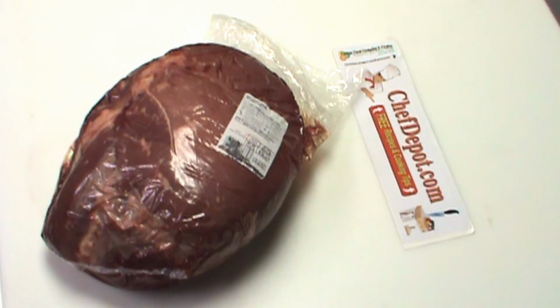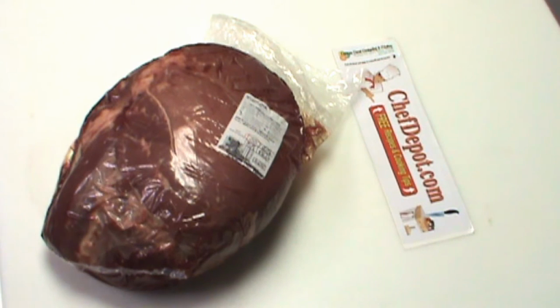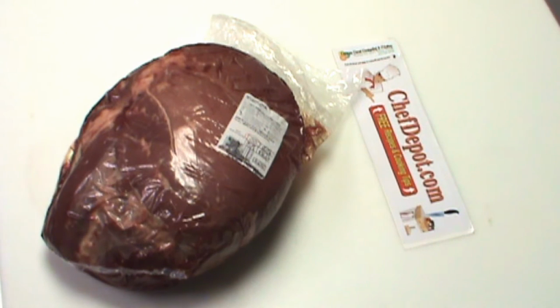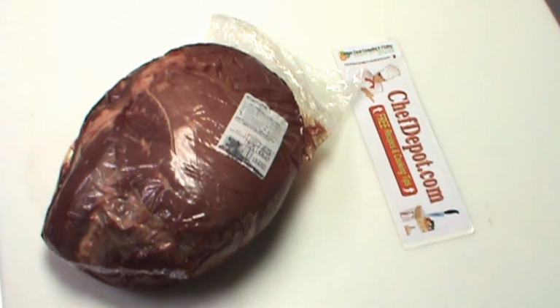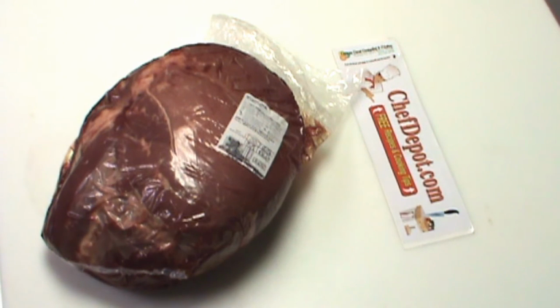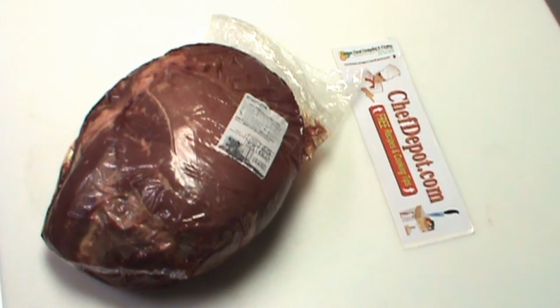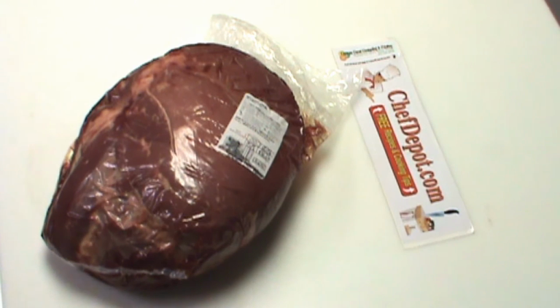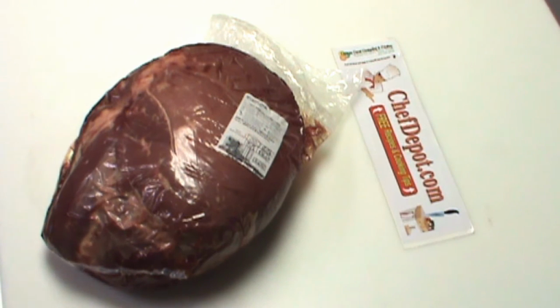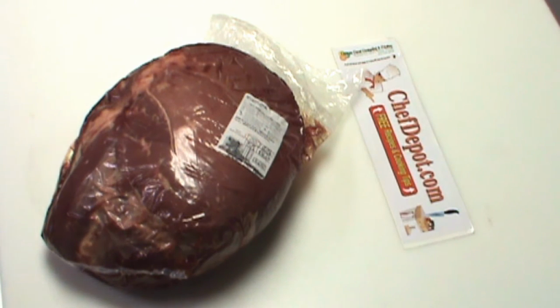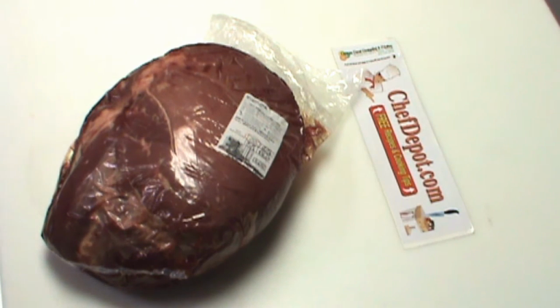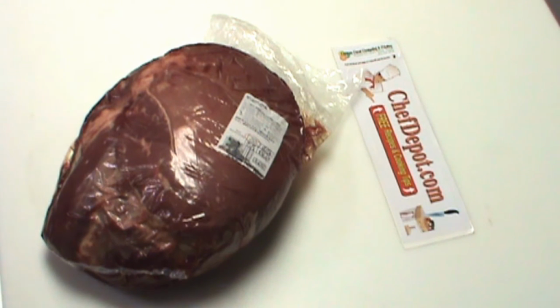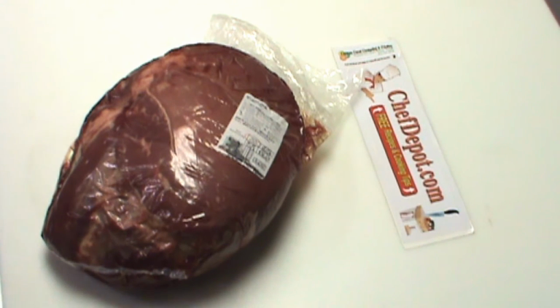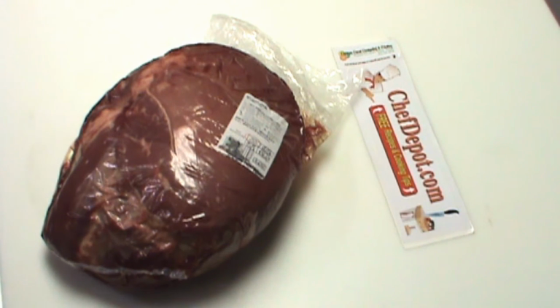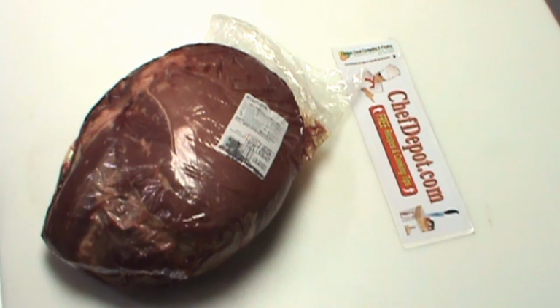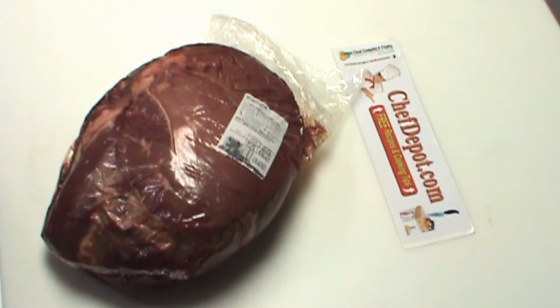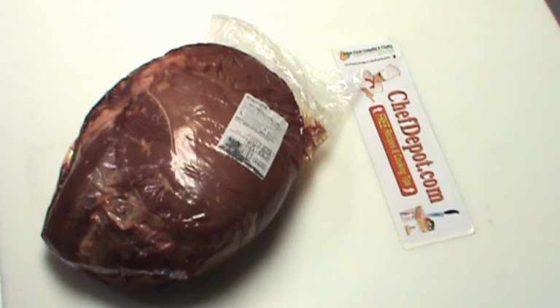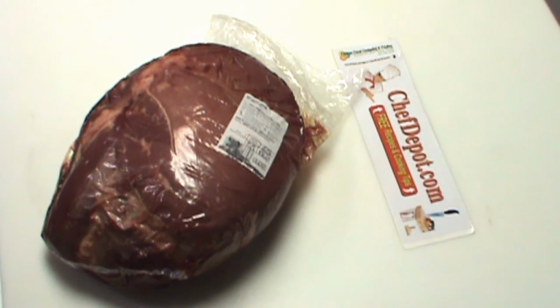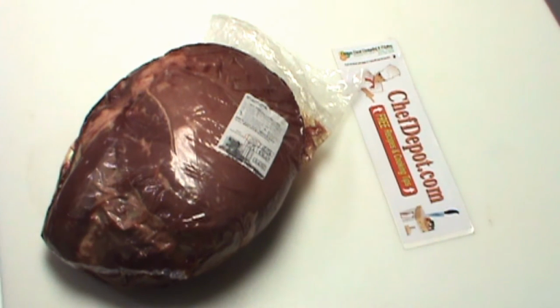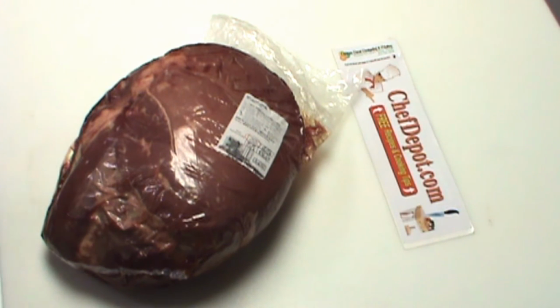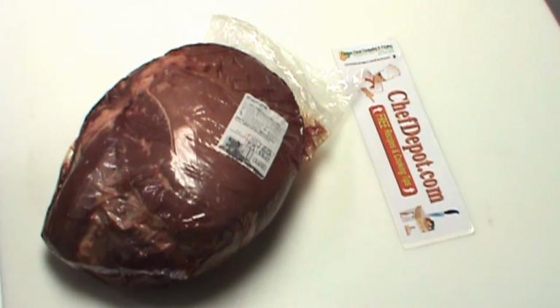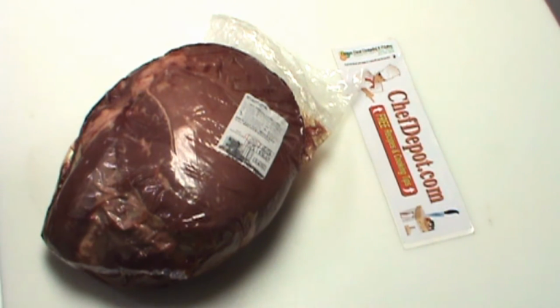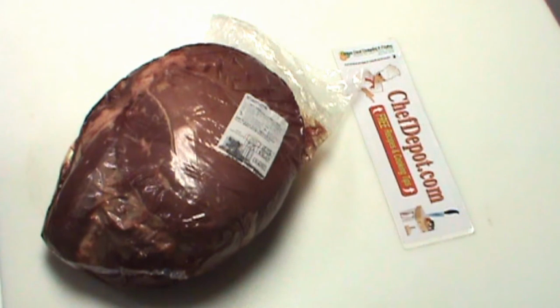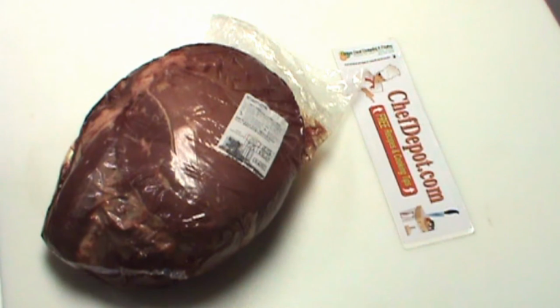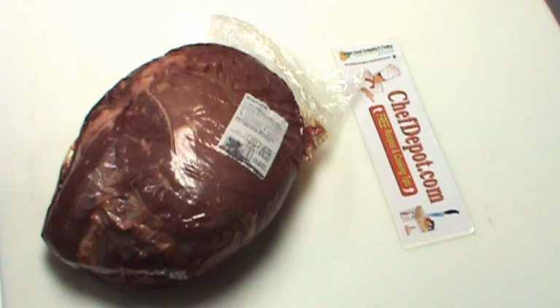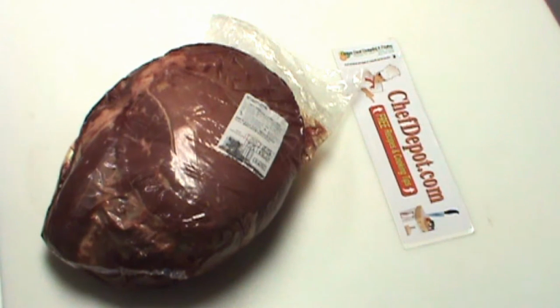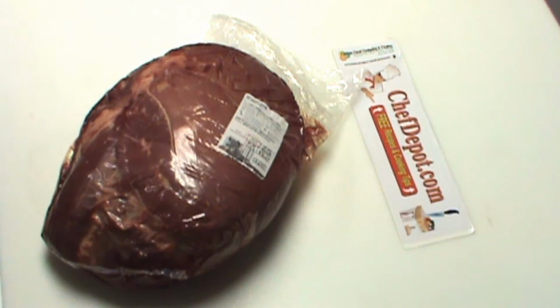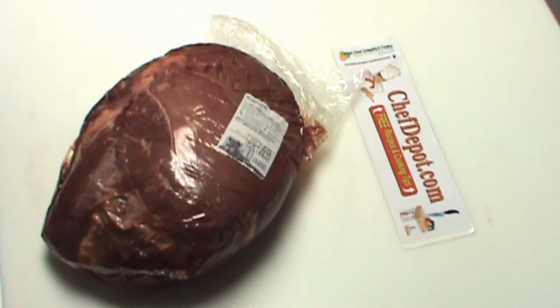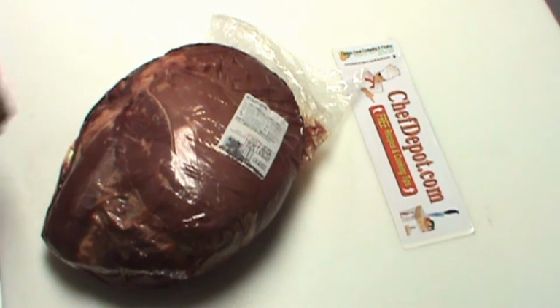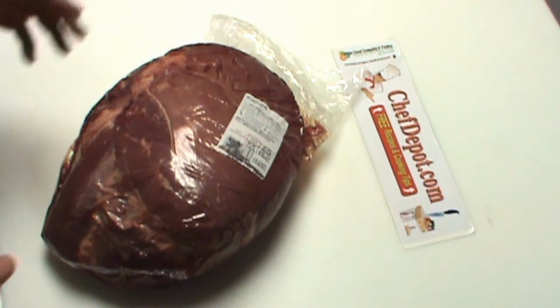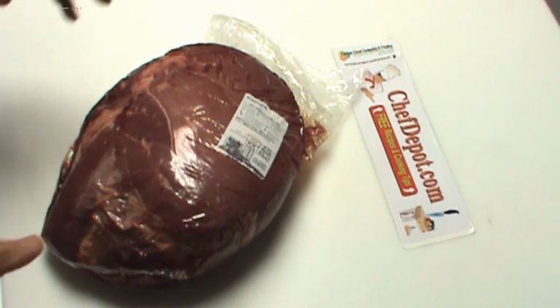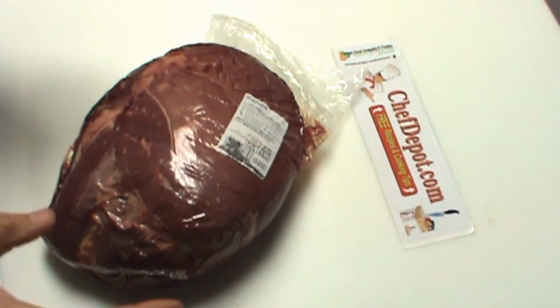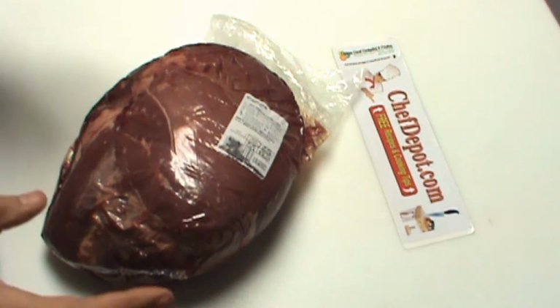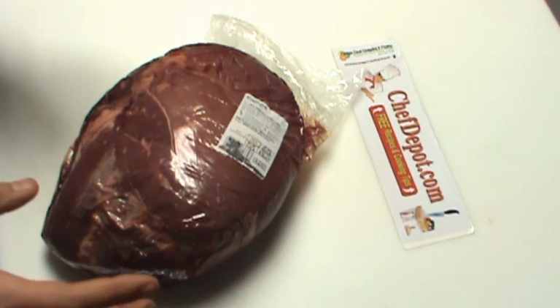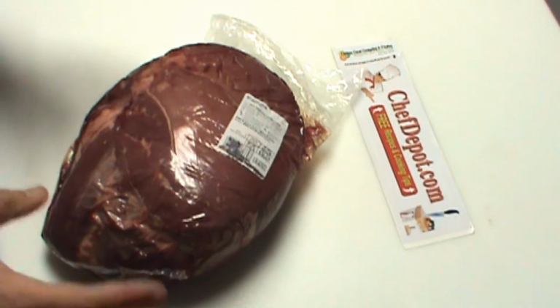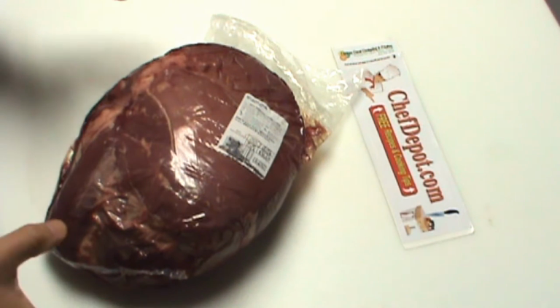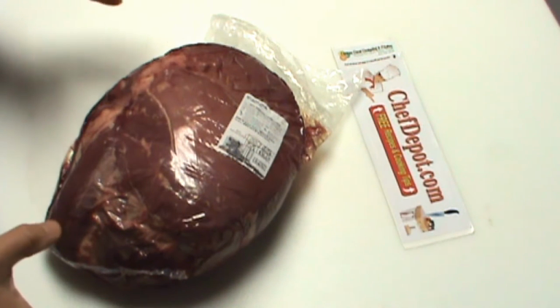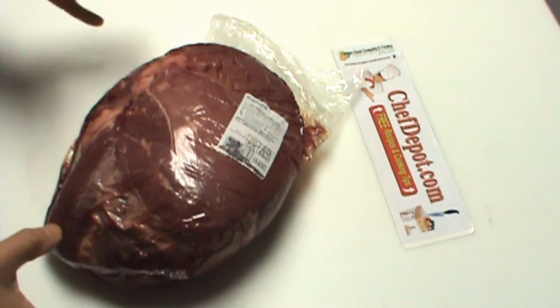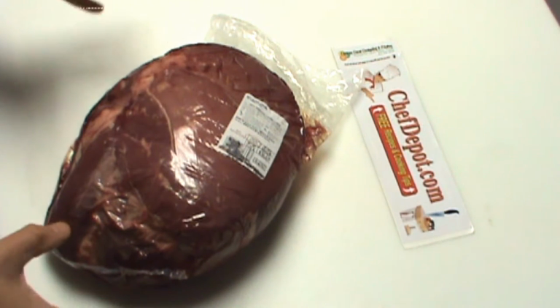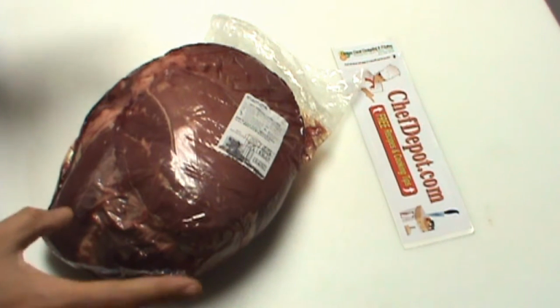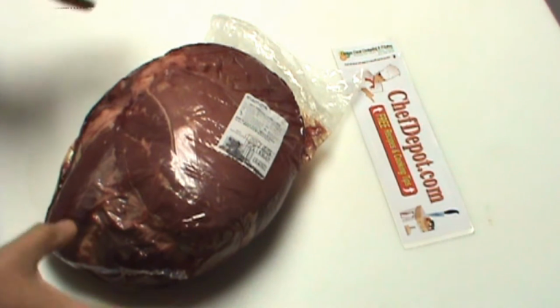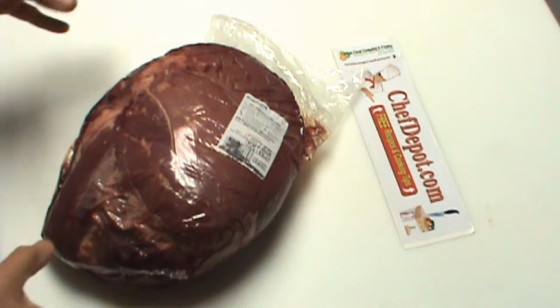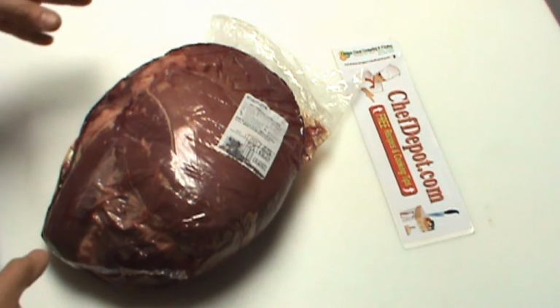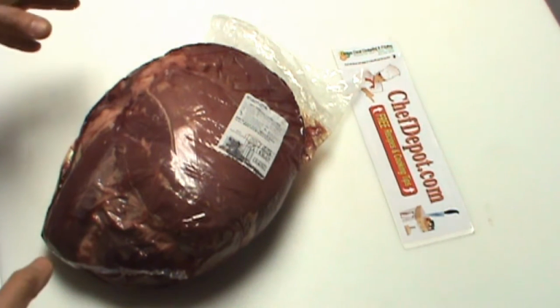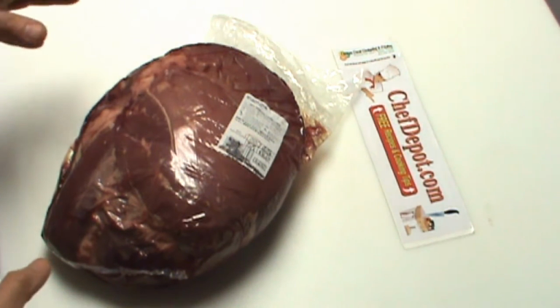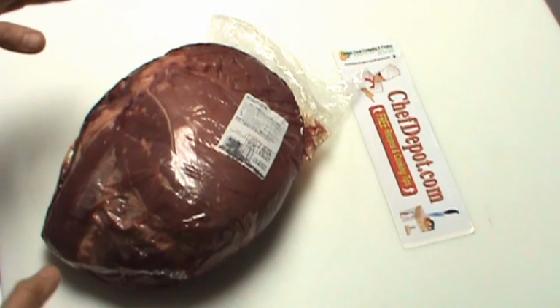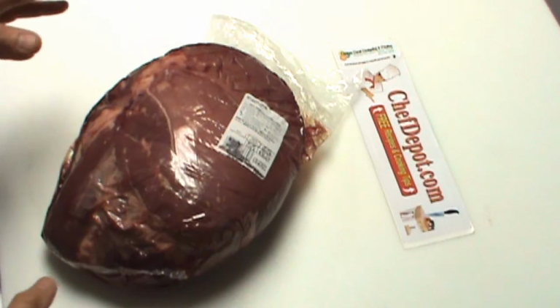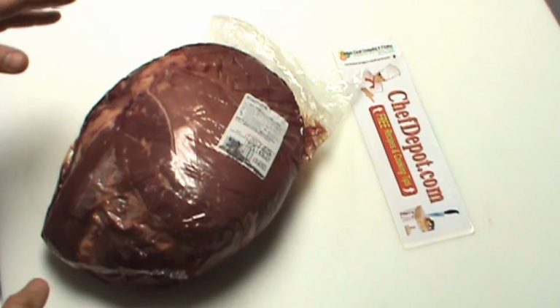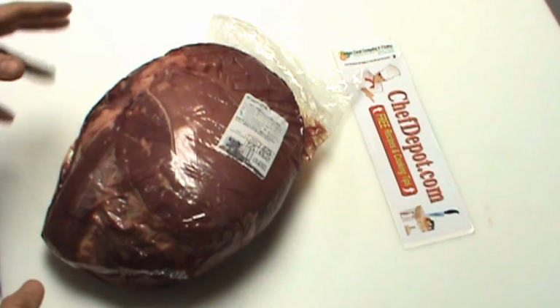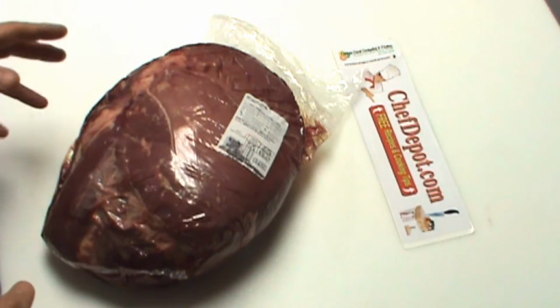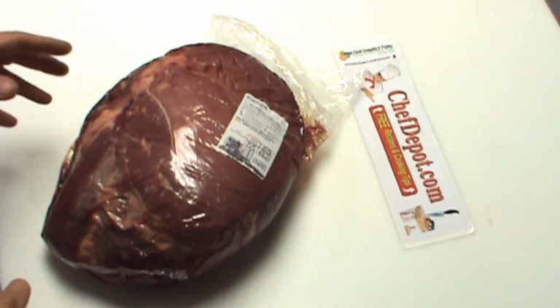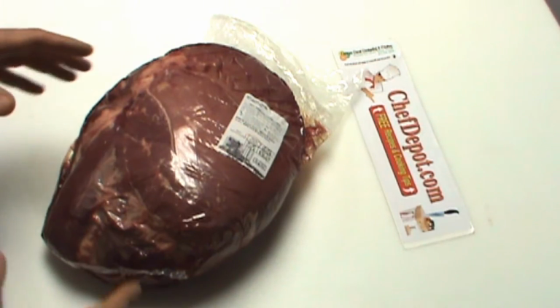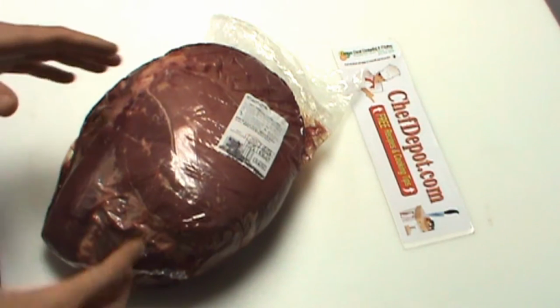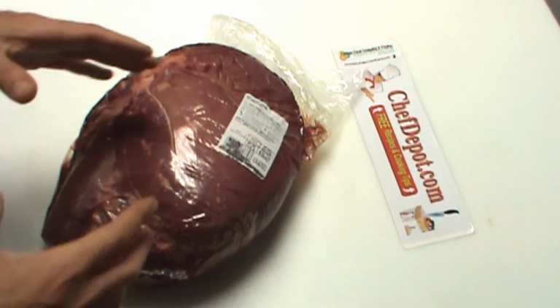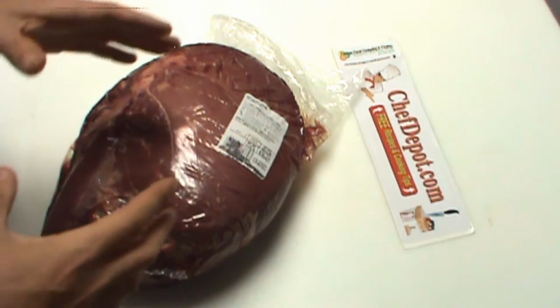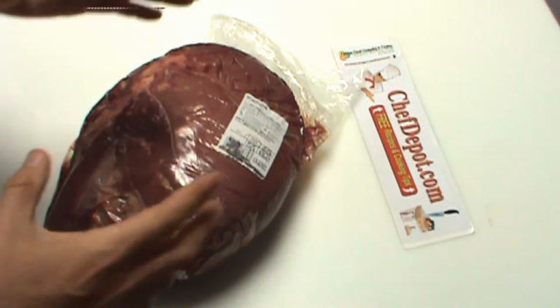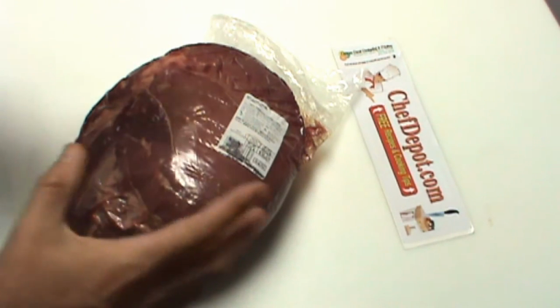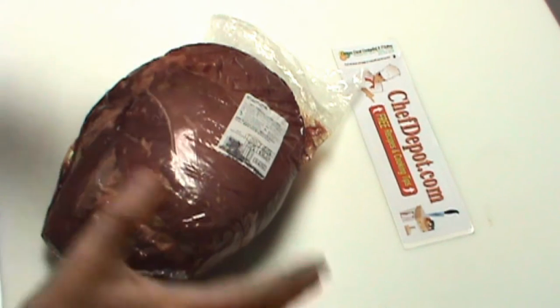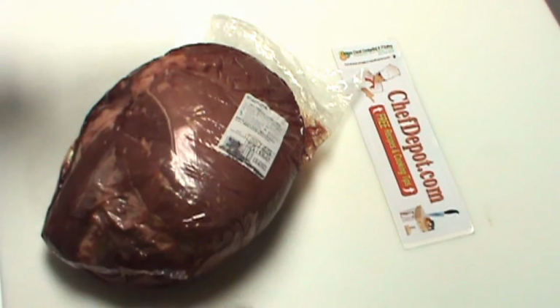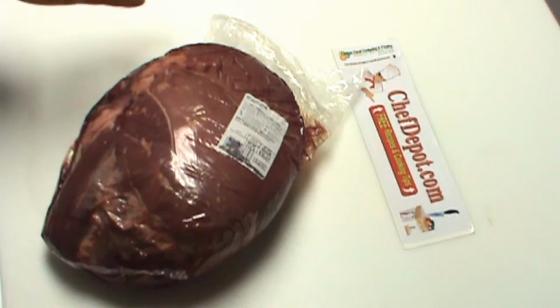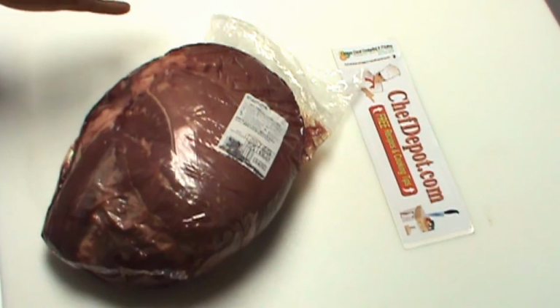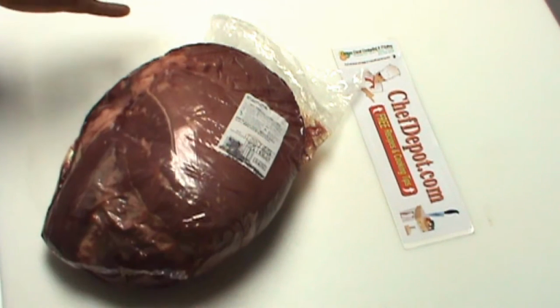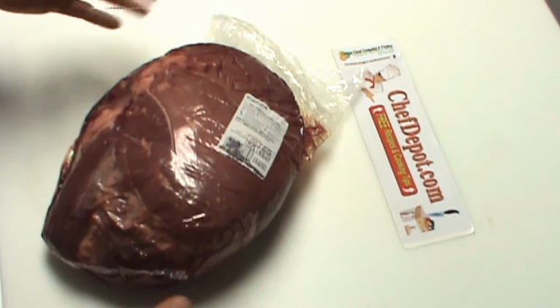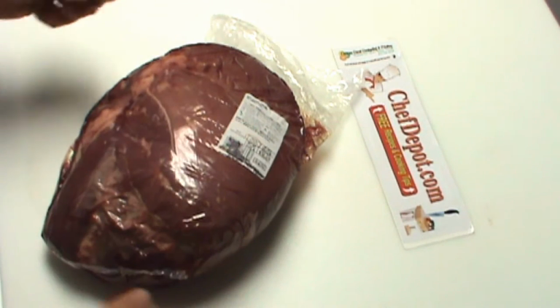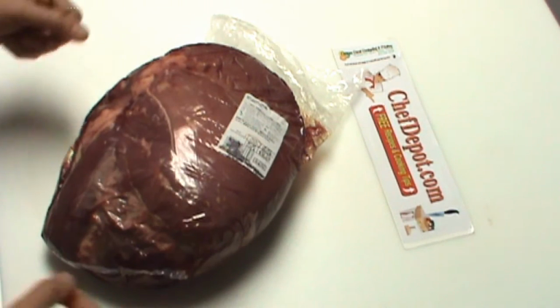Hello! I've decided to share a little butchering with you today. This is some basic butchering techniques — everybody should know this stuff.